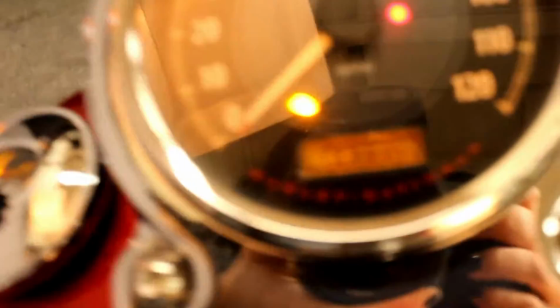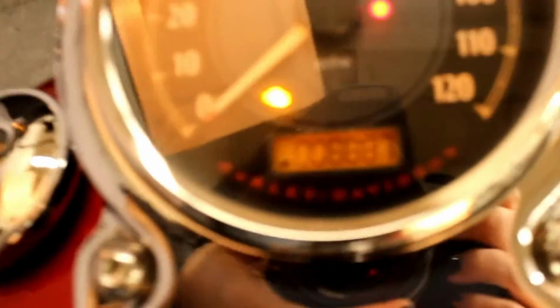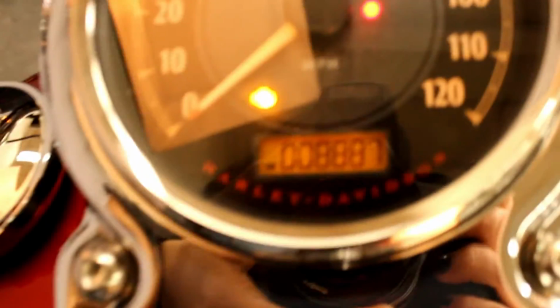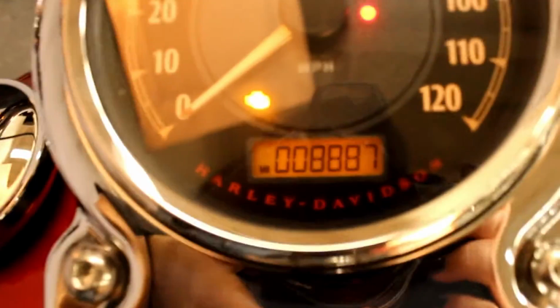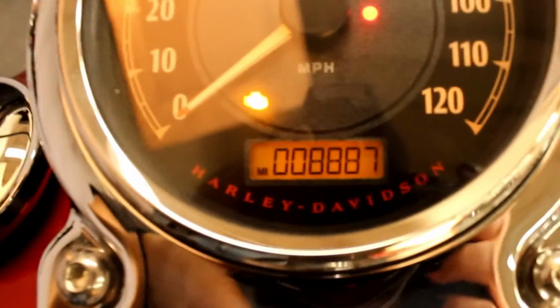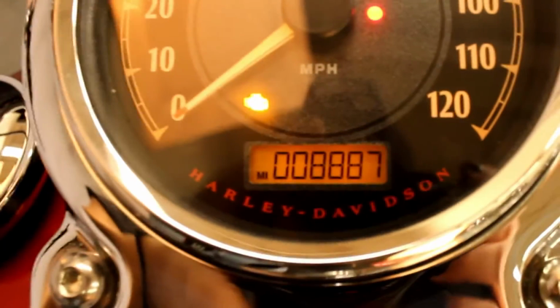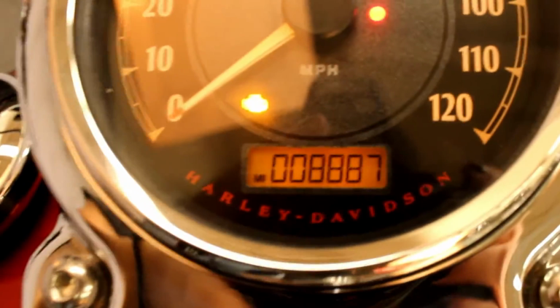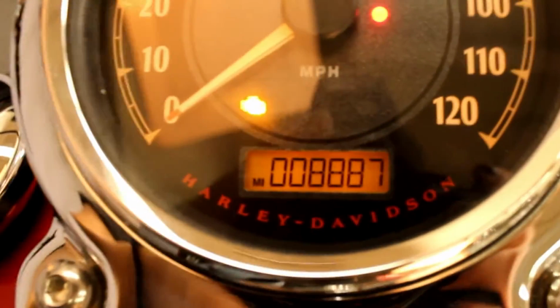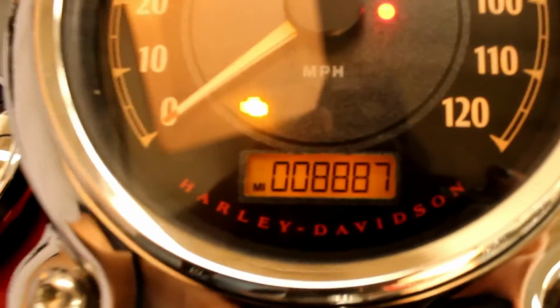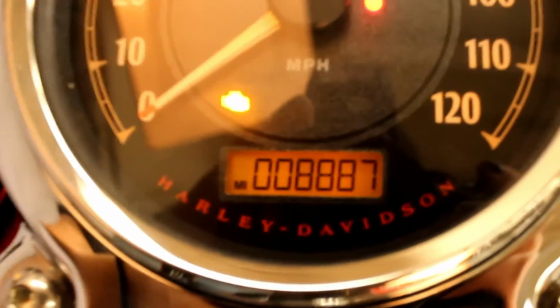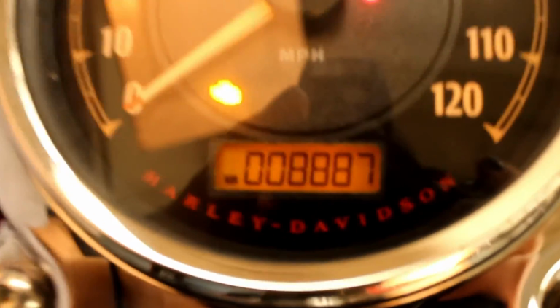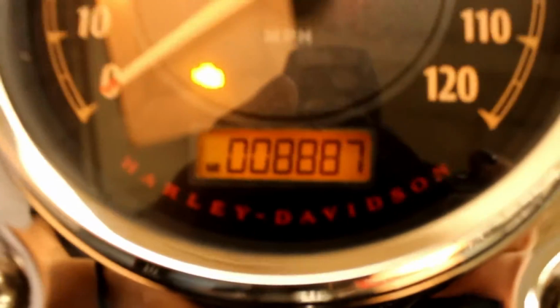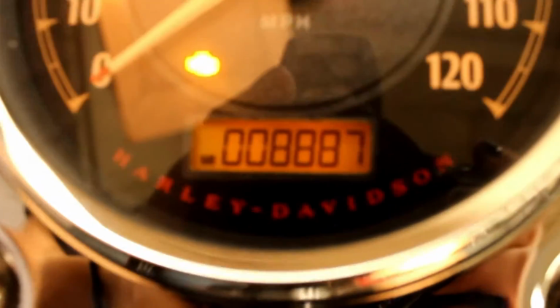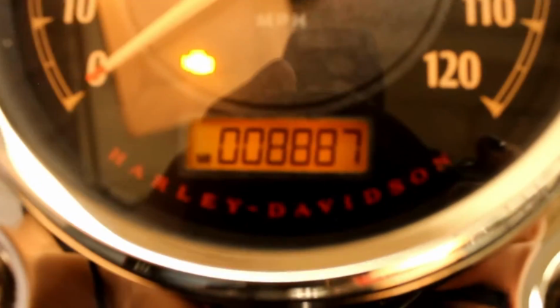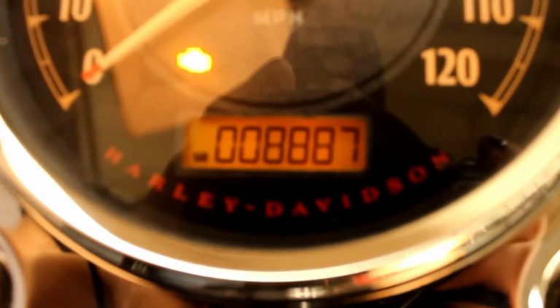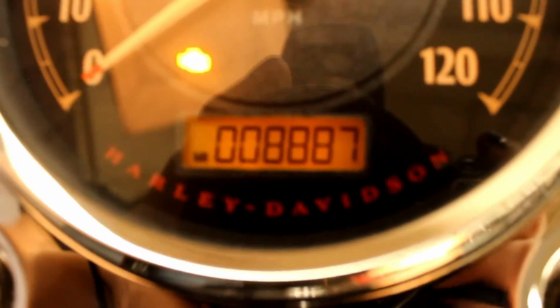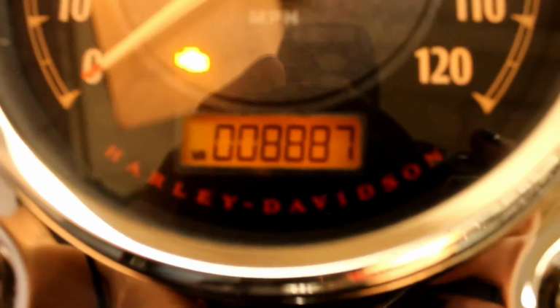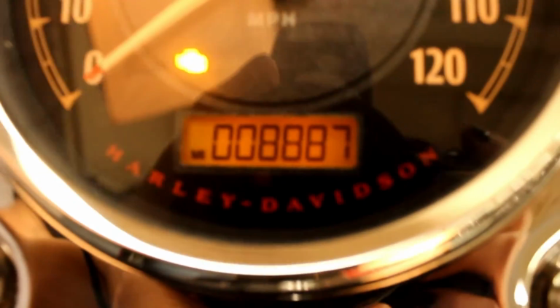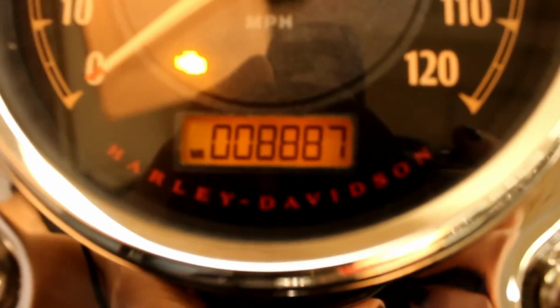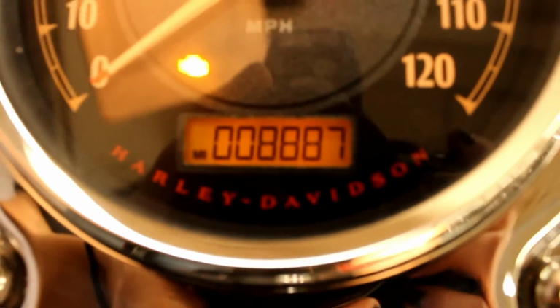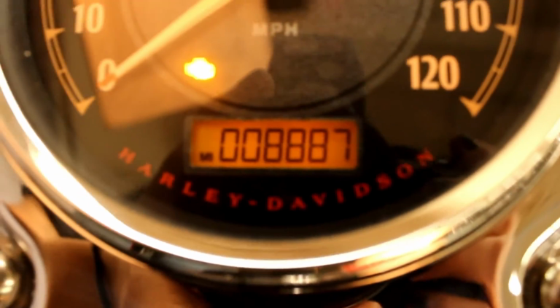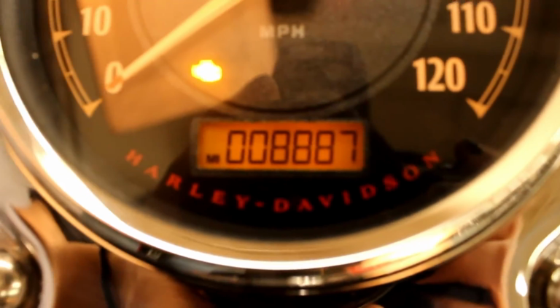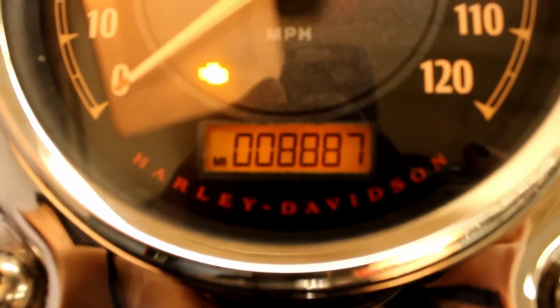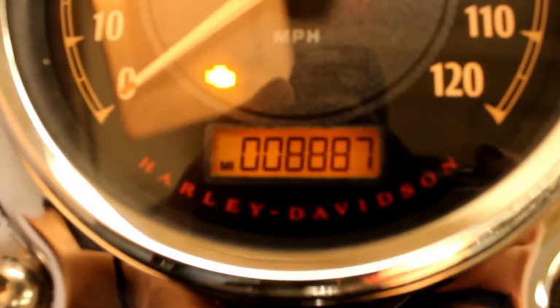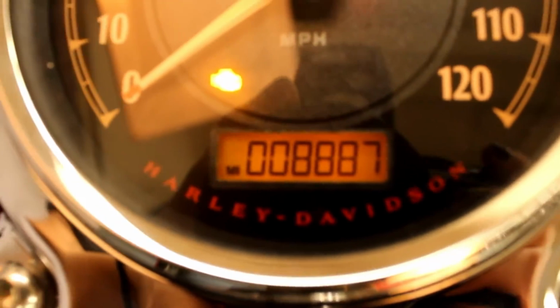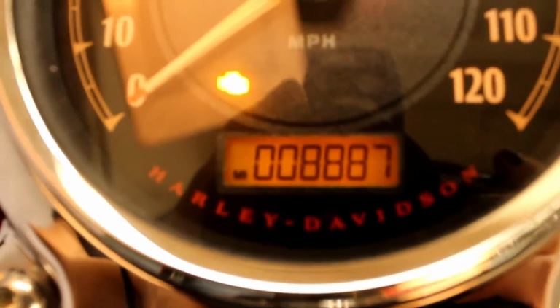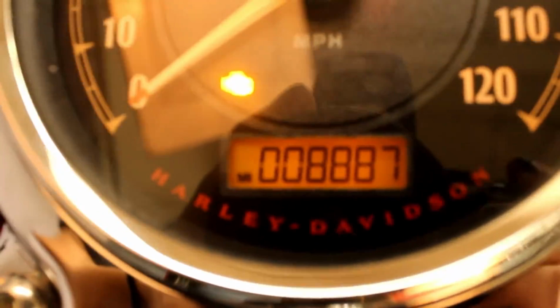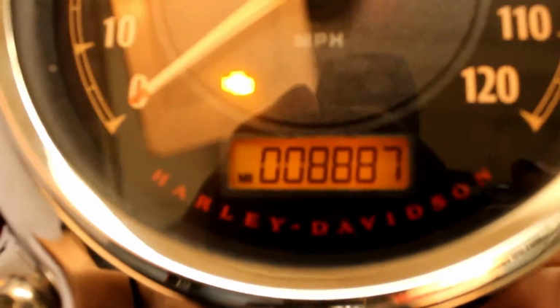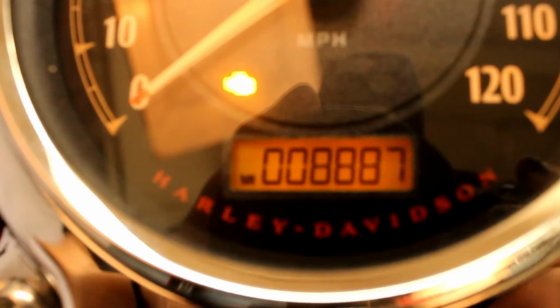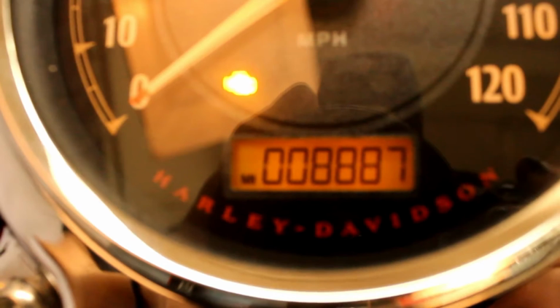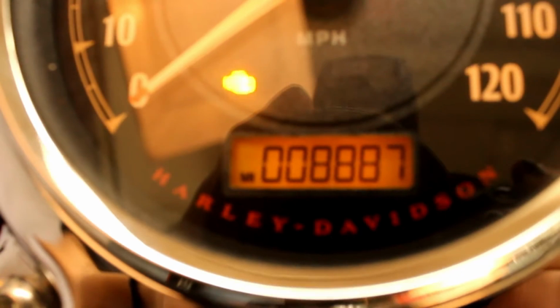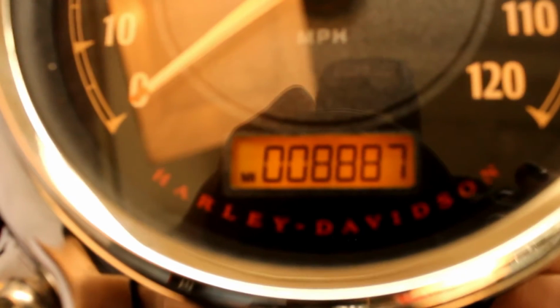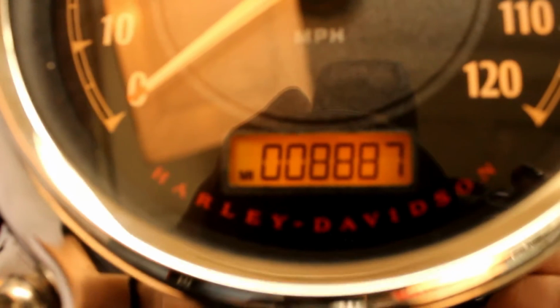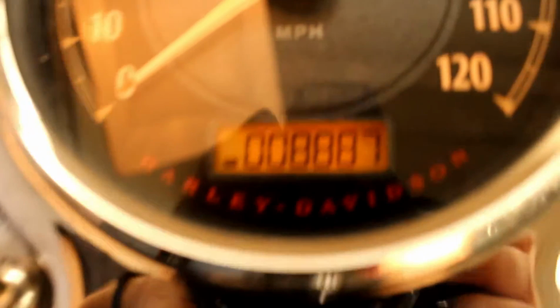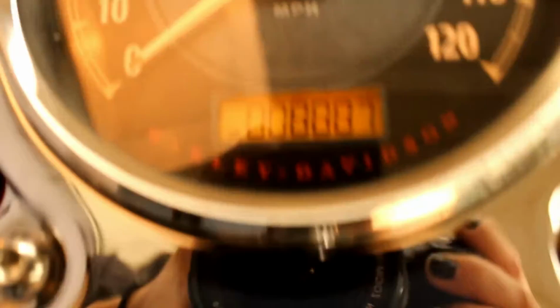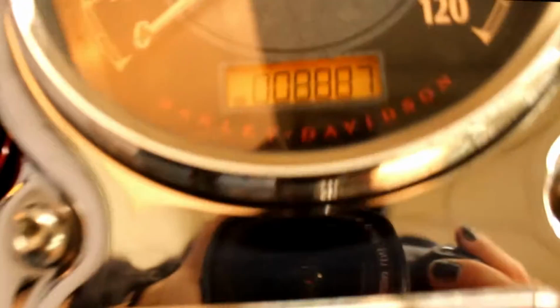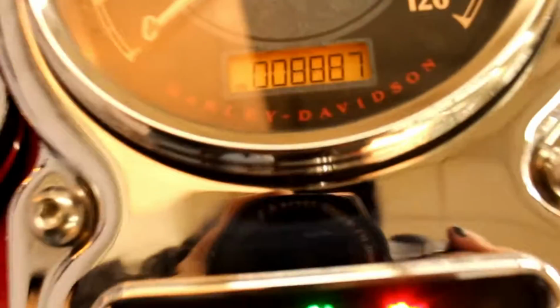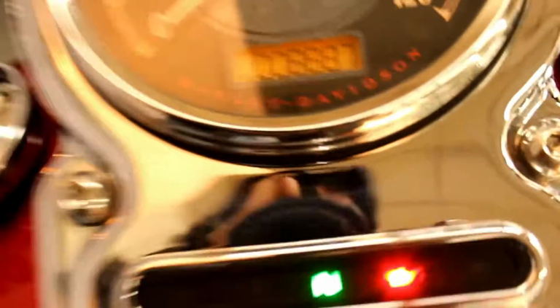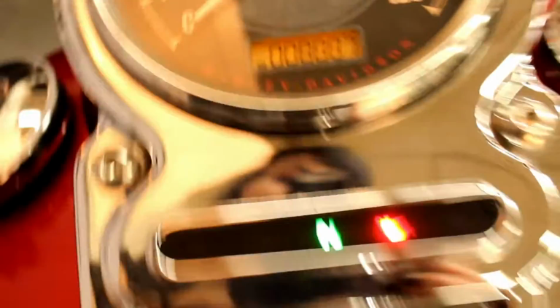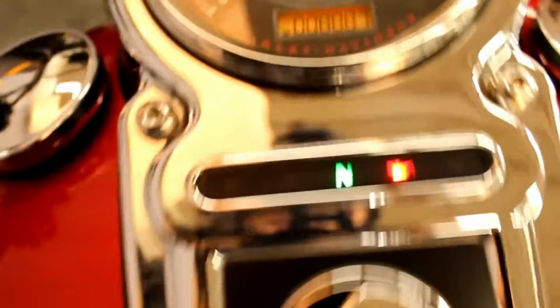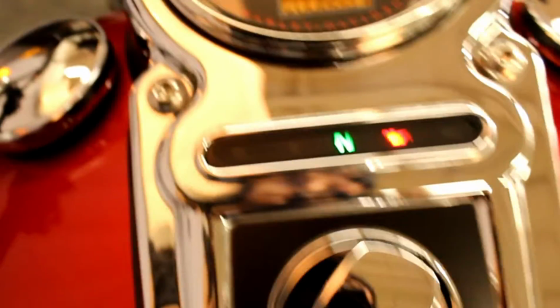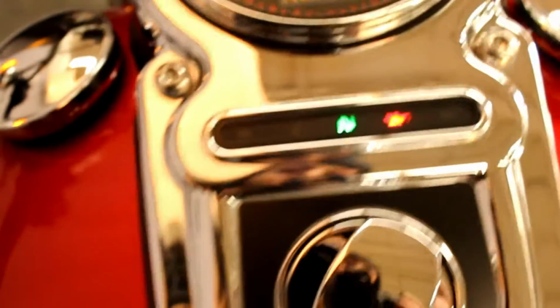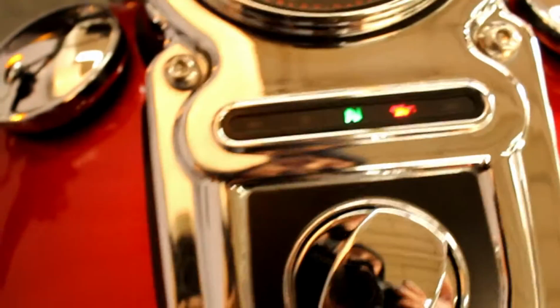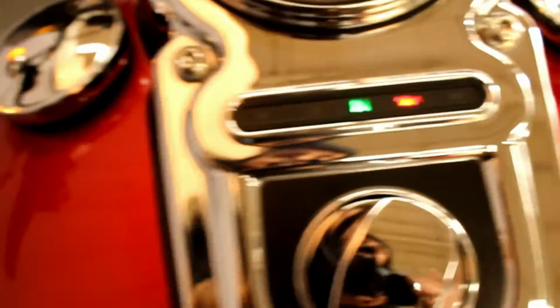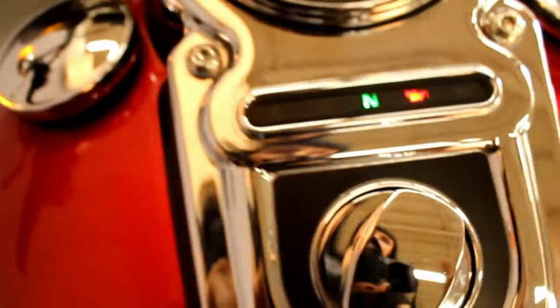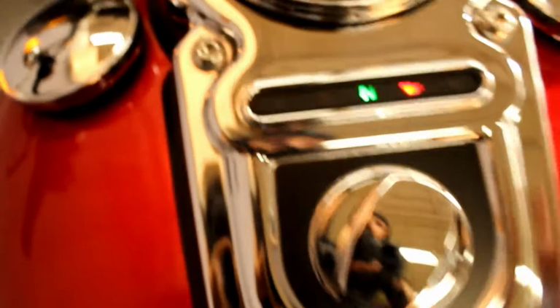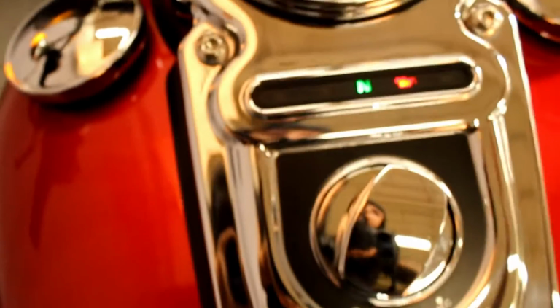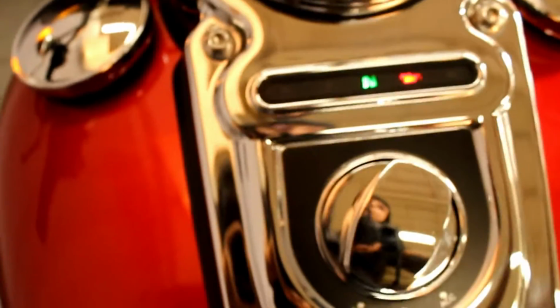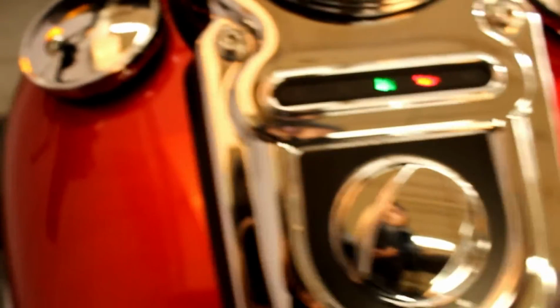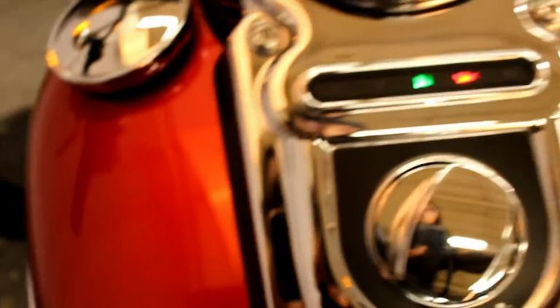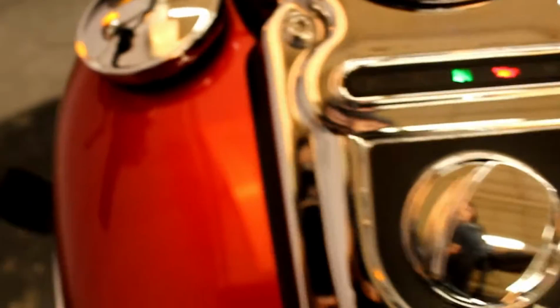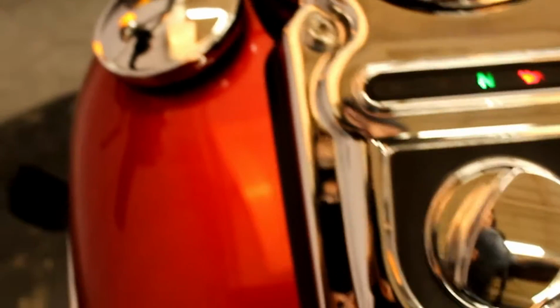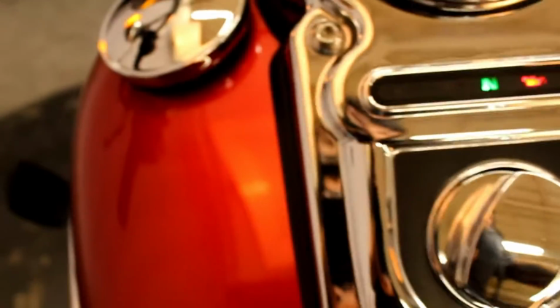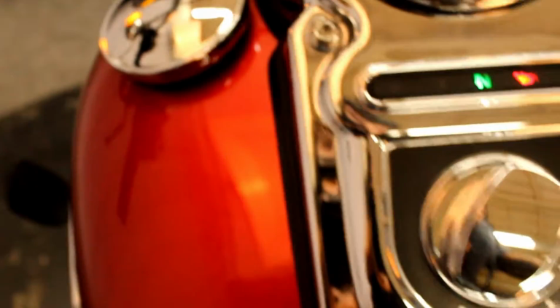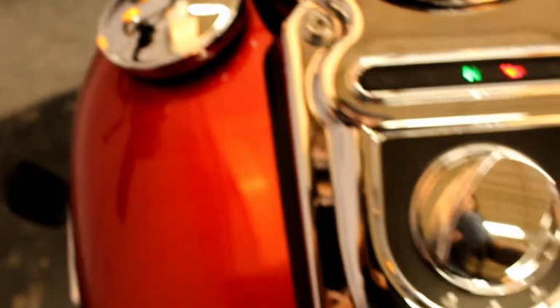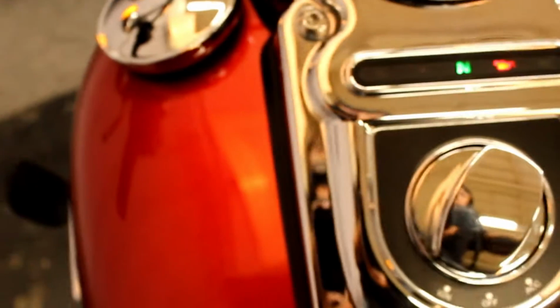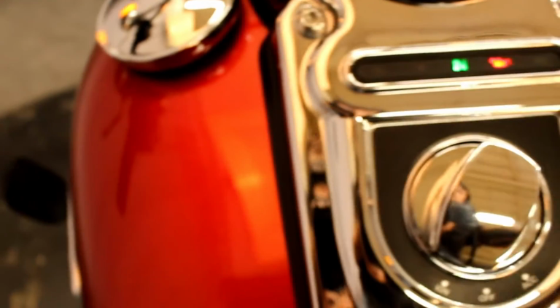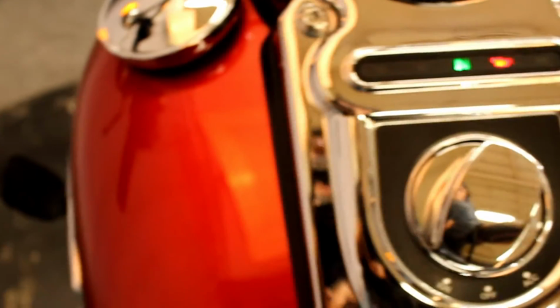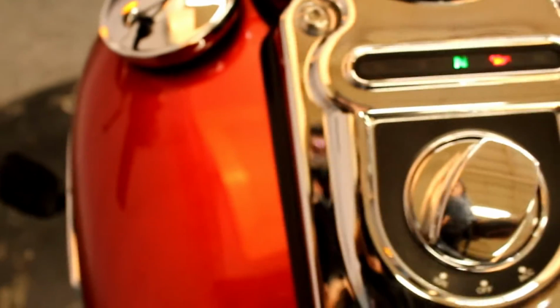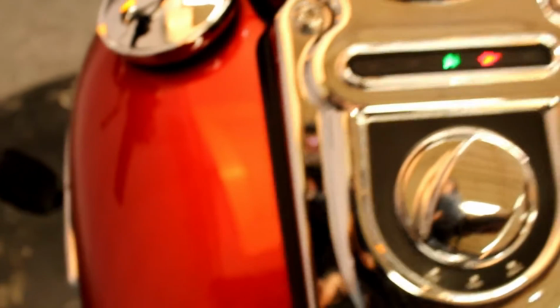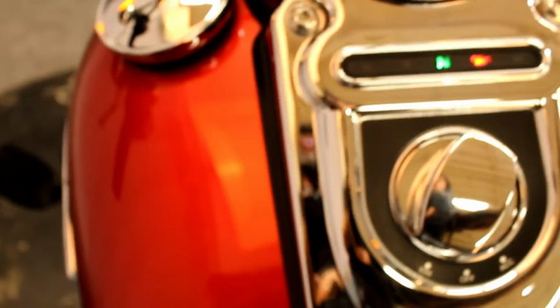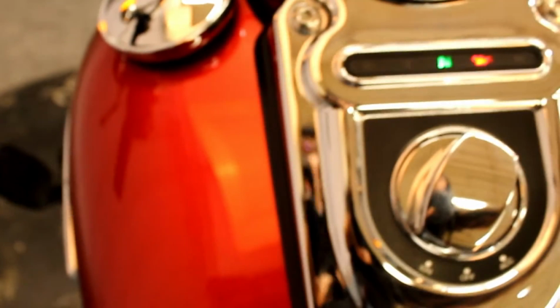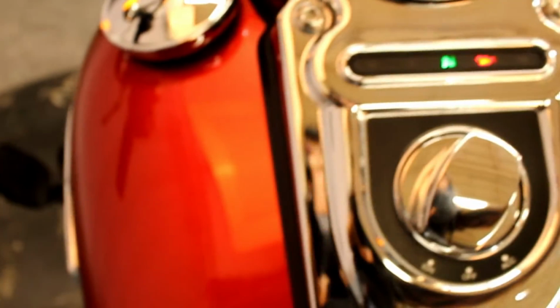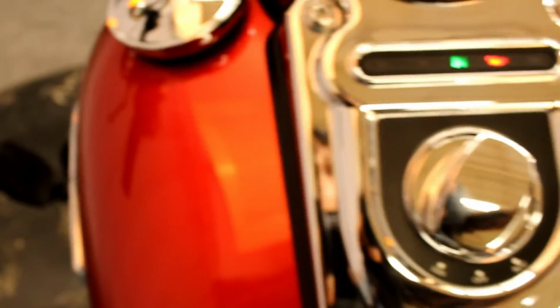This bike has 8,887 miles on it — and let's listen to that exhaust.